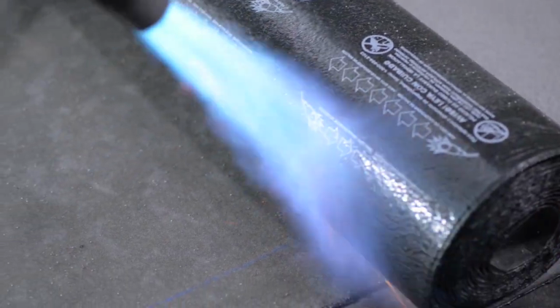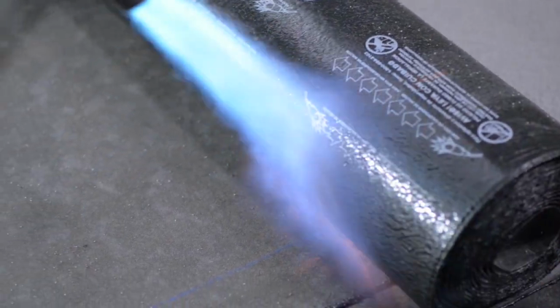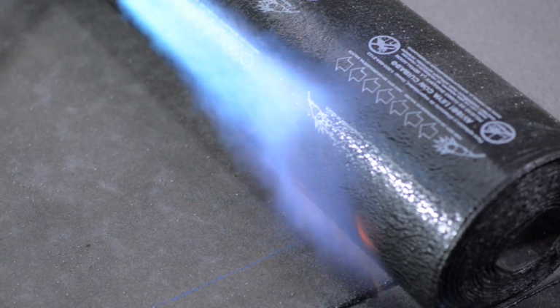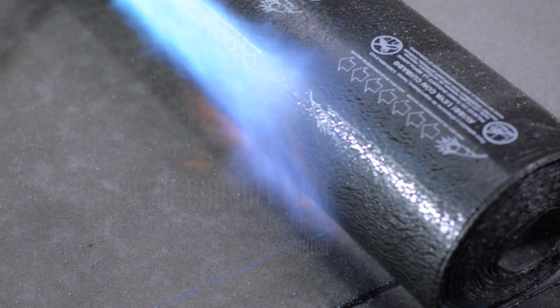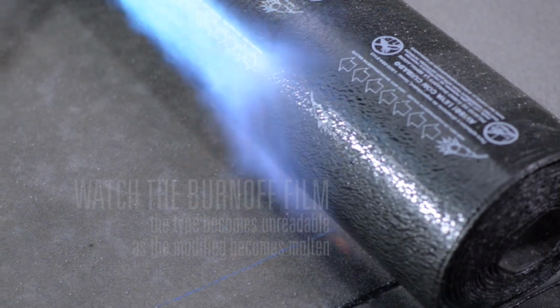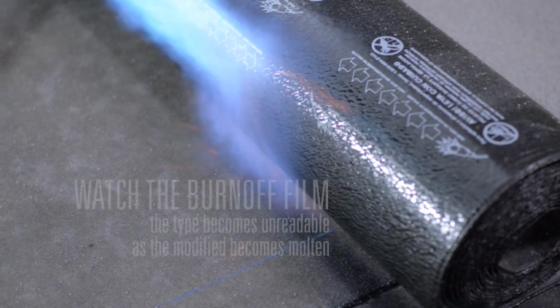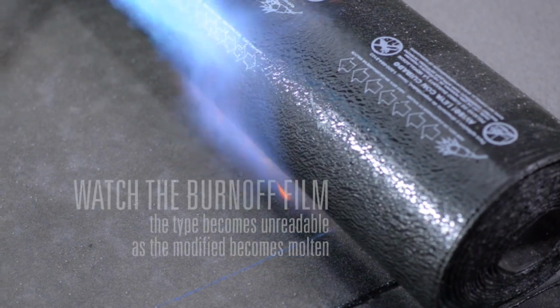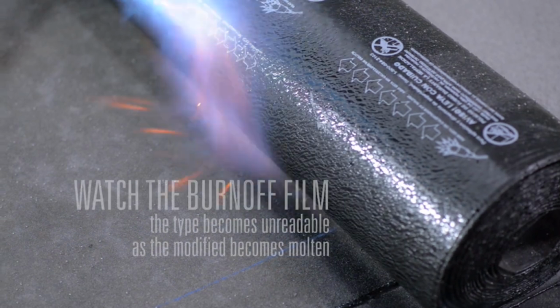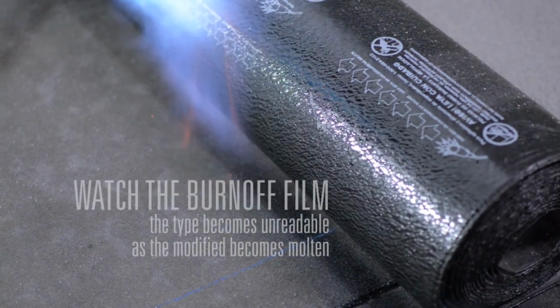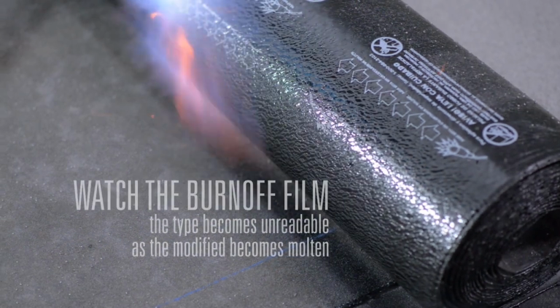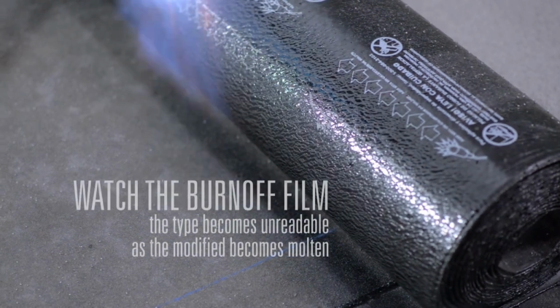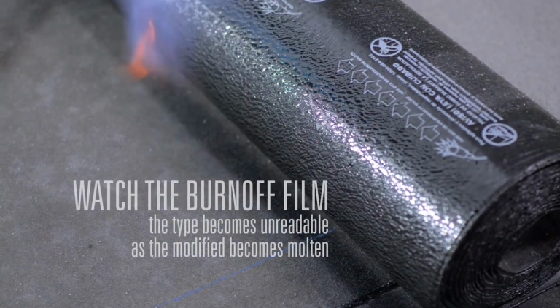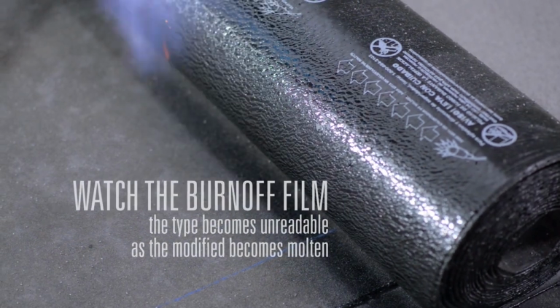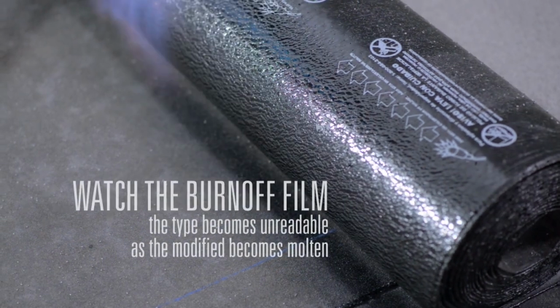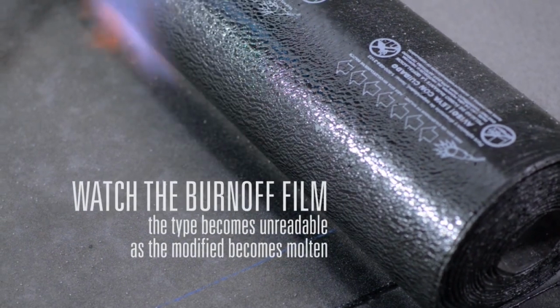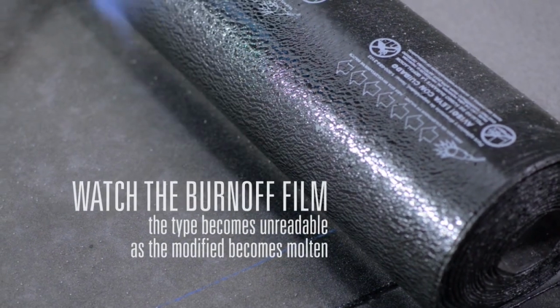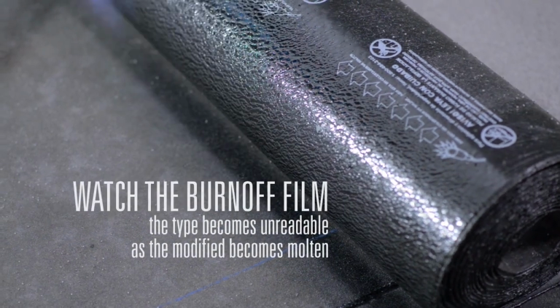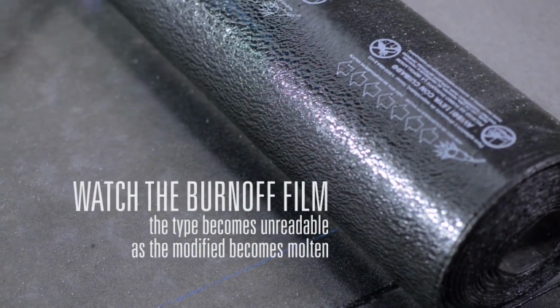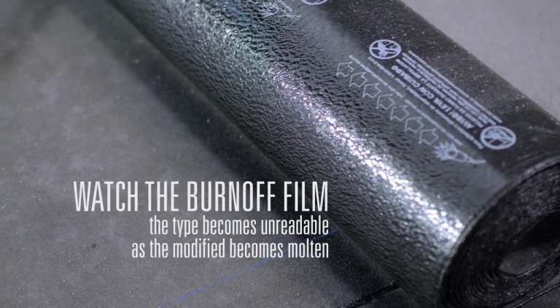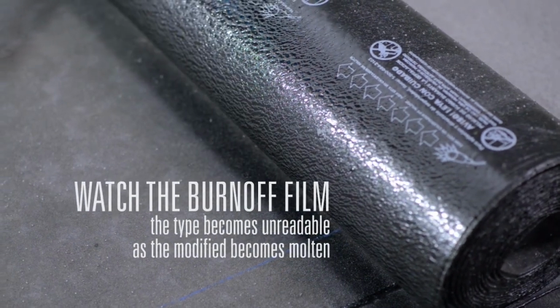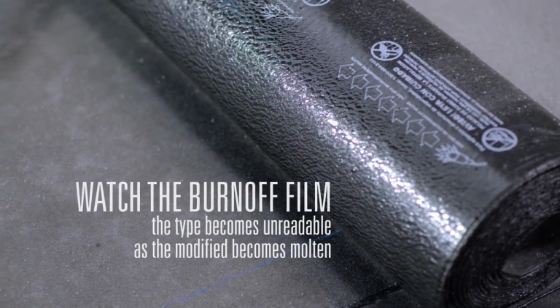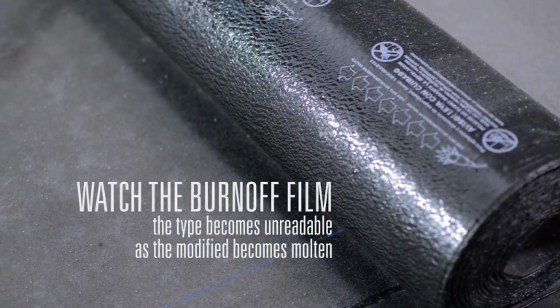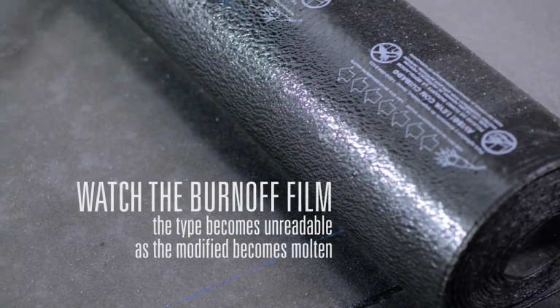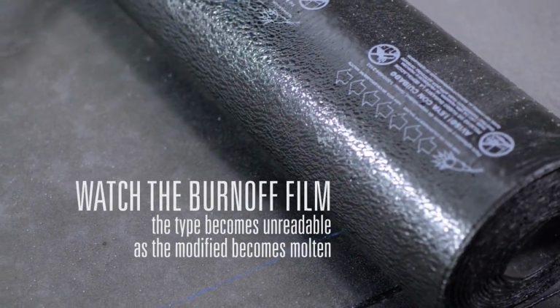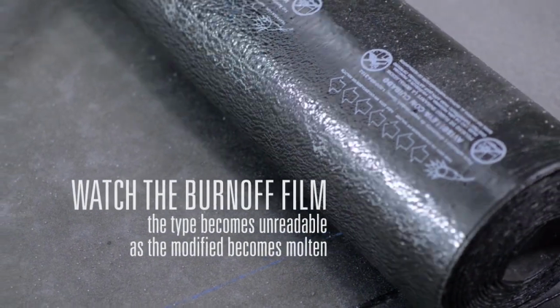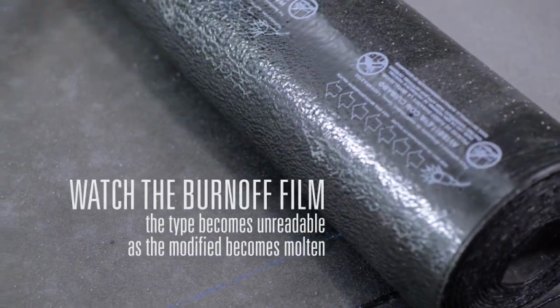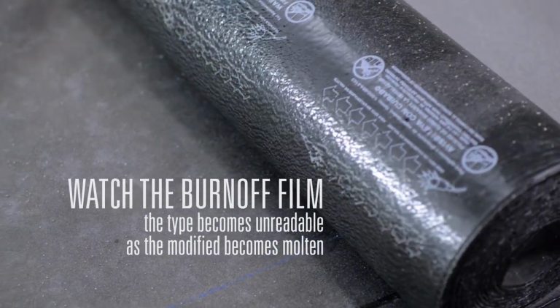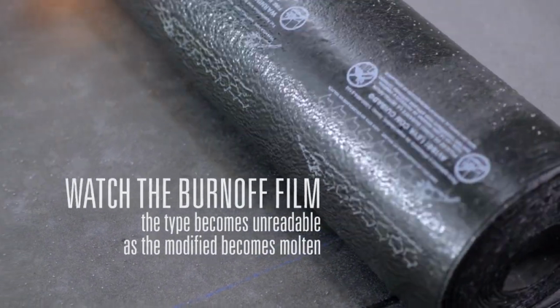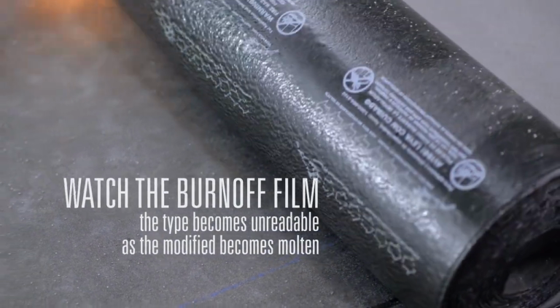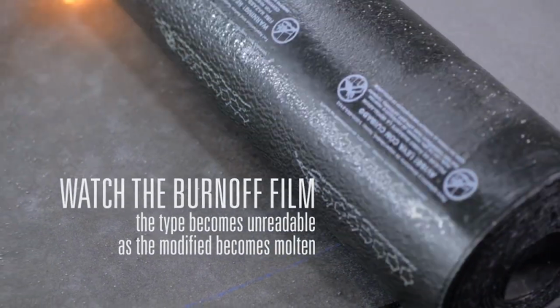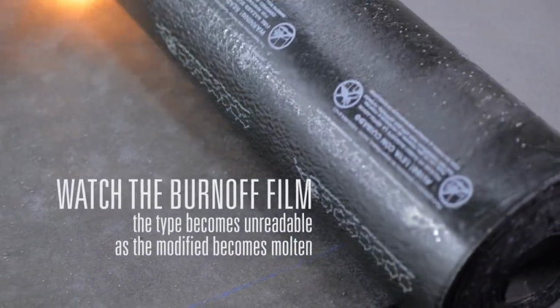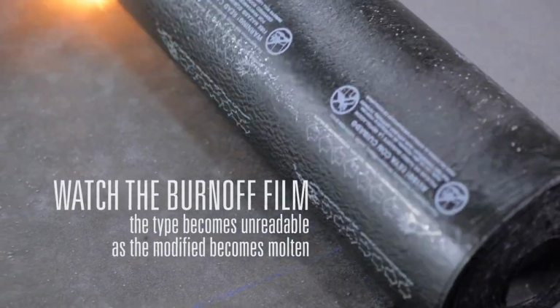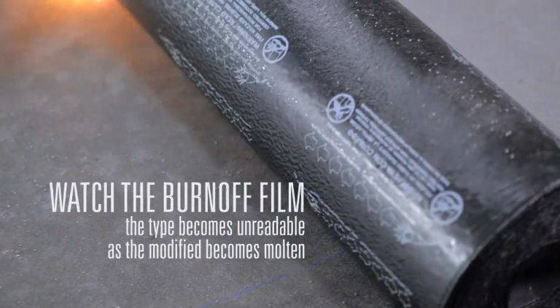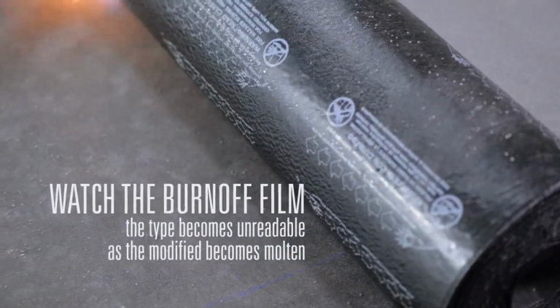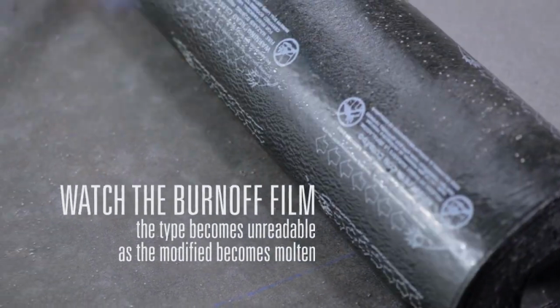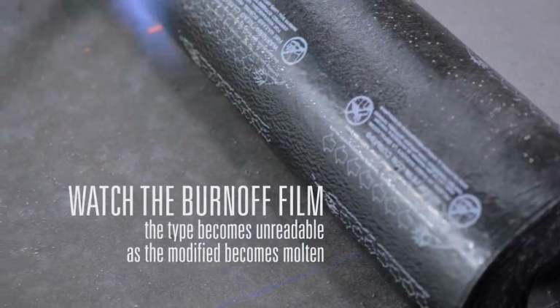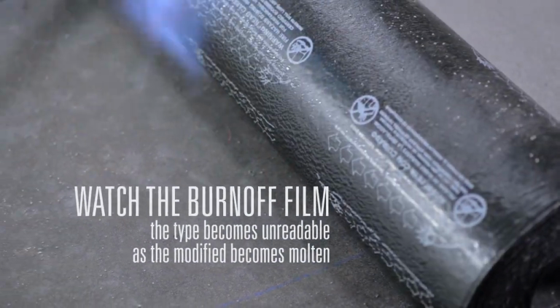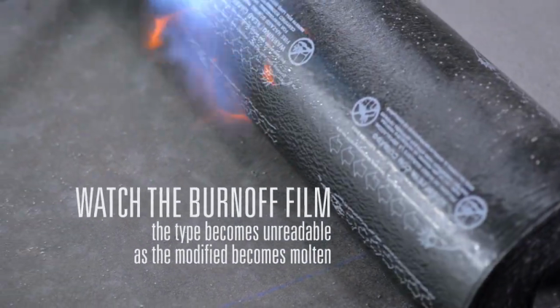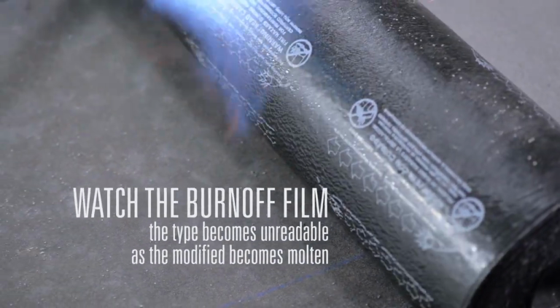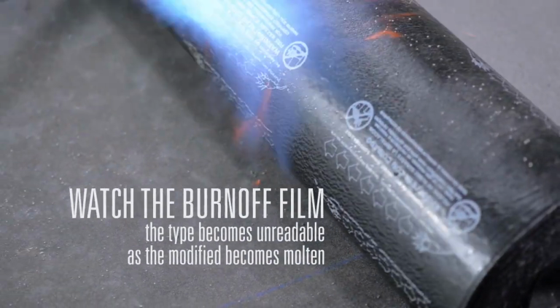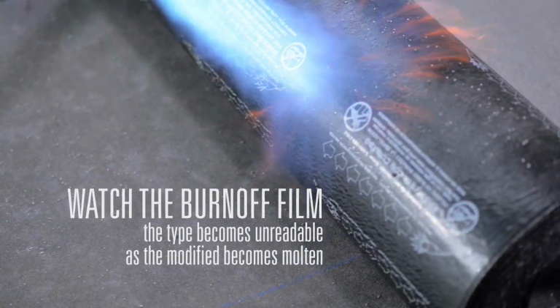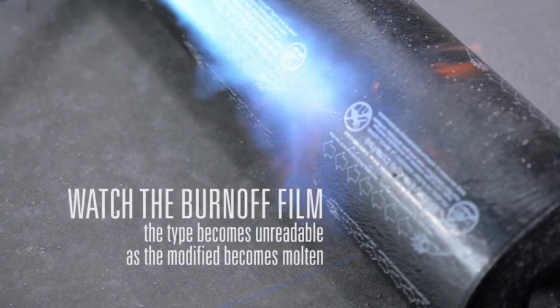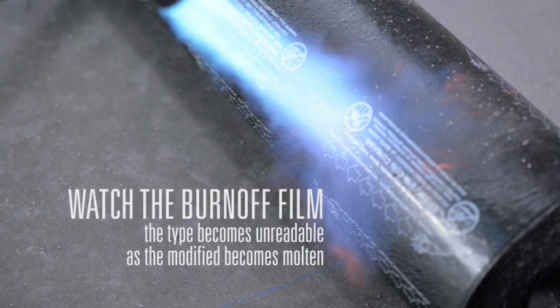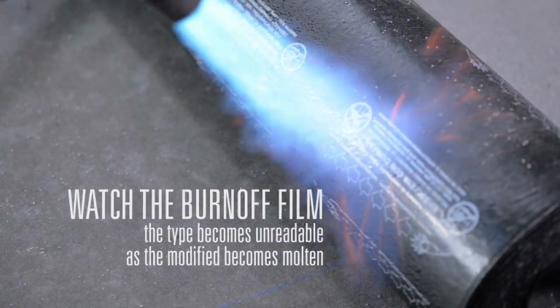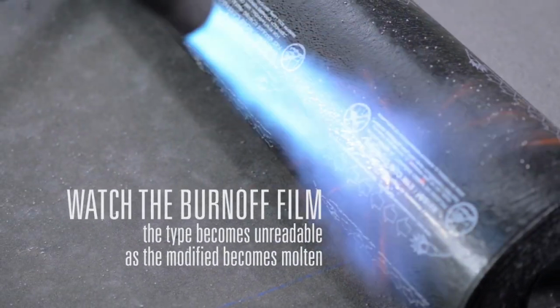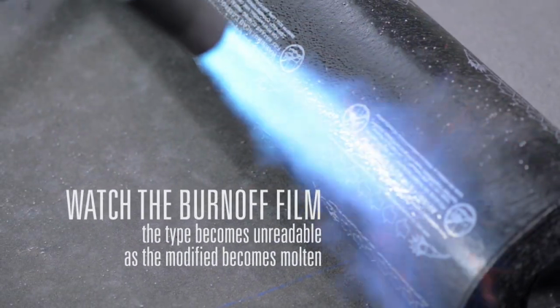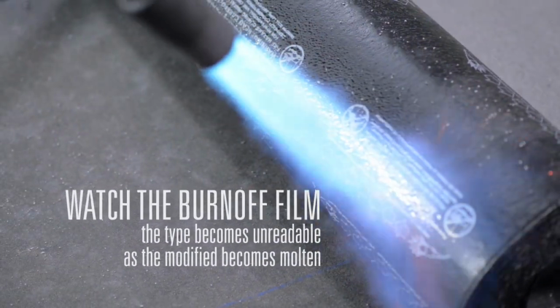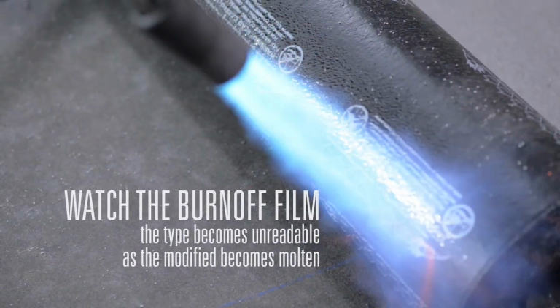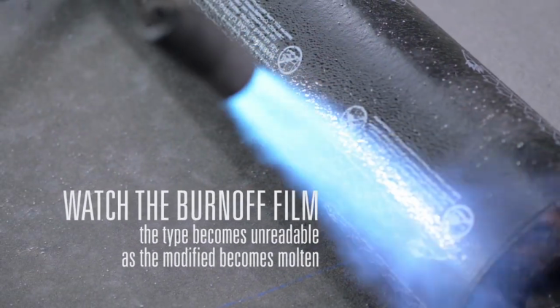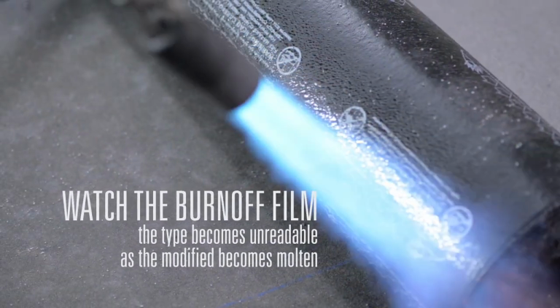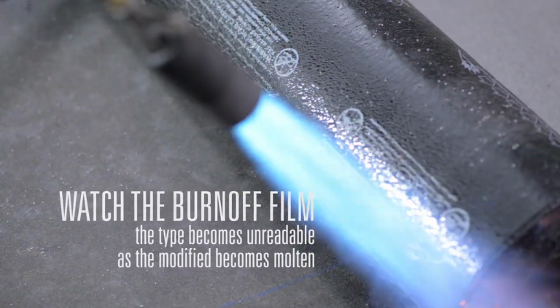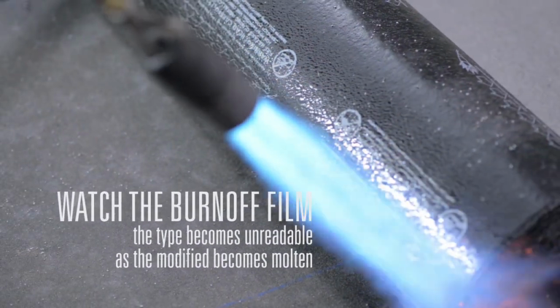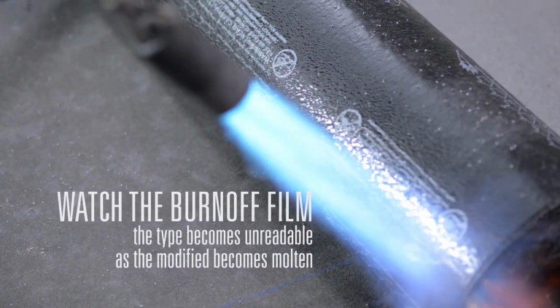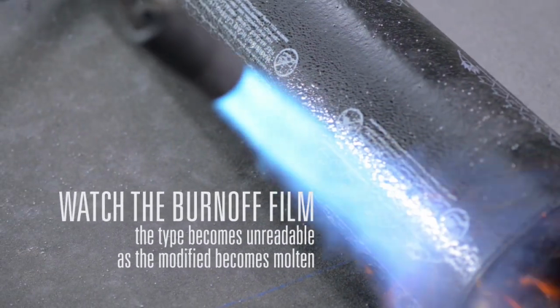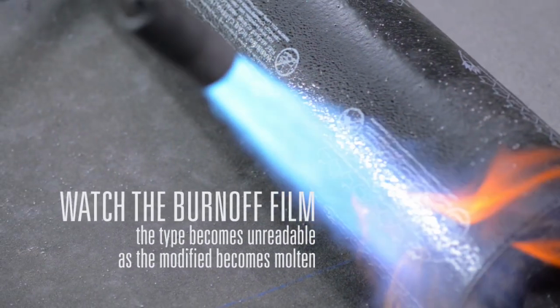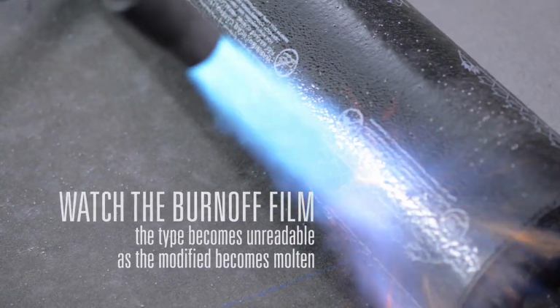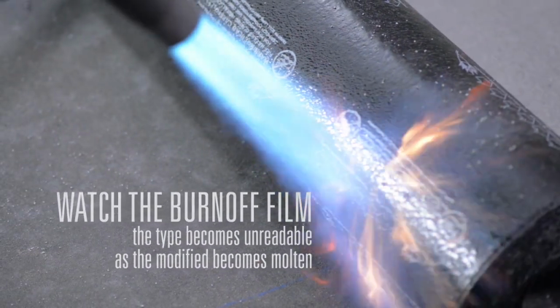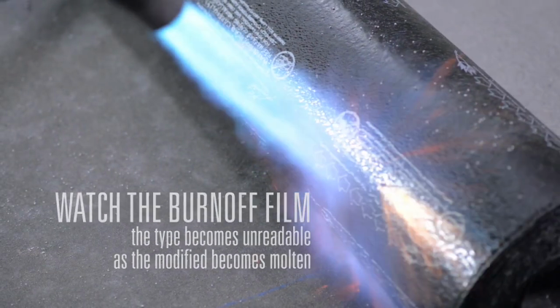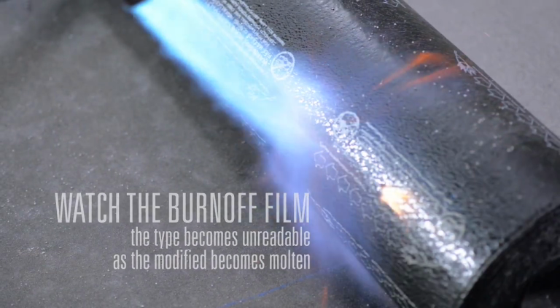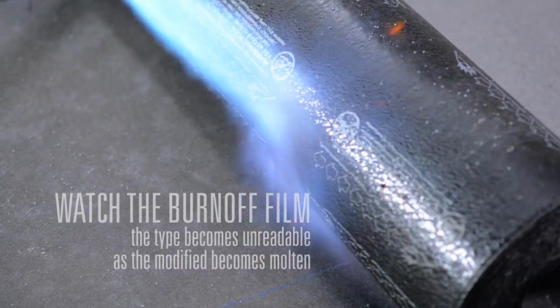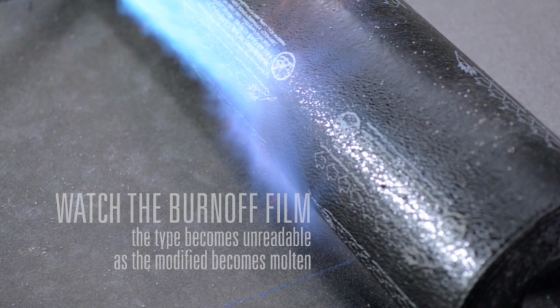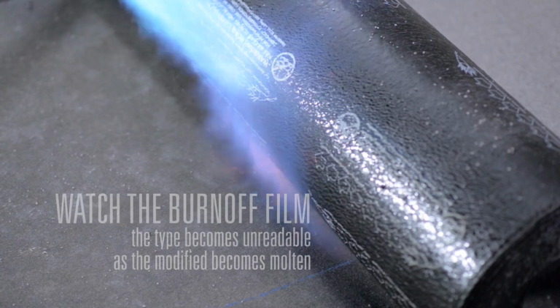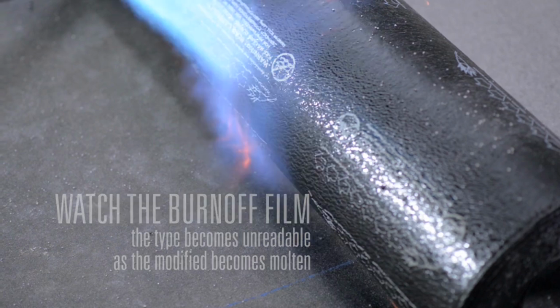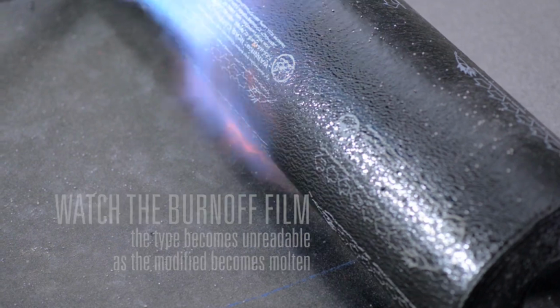Look for the burn-off film's writing to melt and become unreadable as the modified on the back of the sheet turns molten.